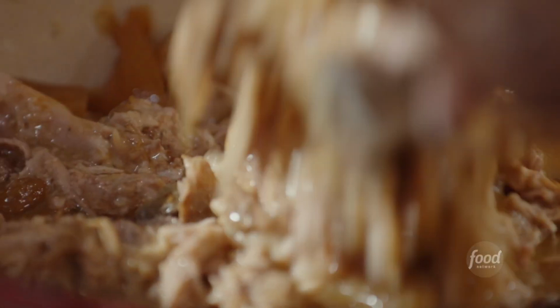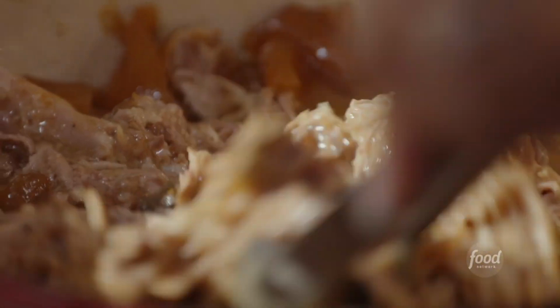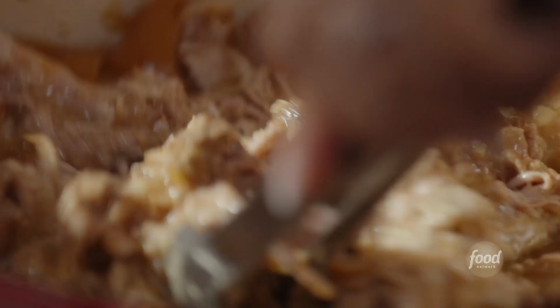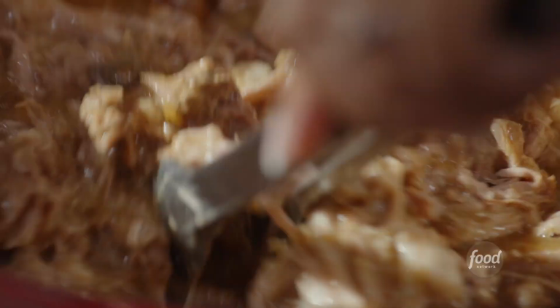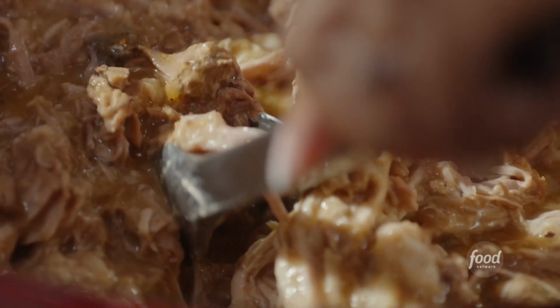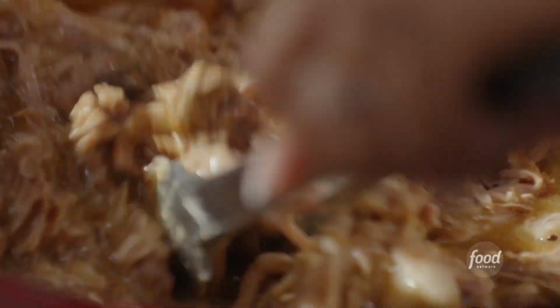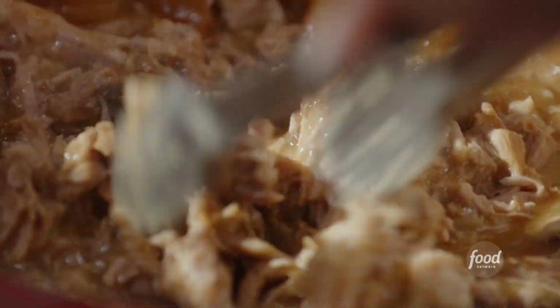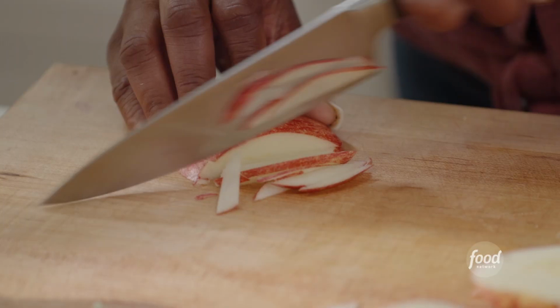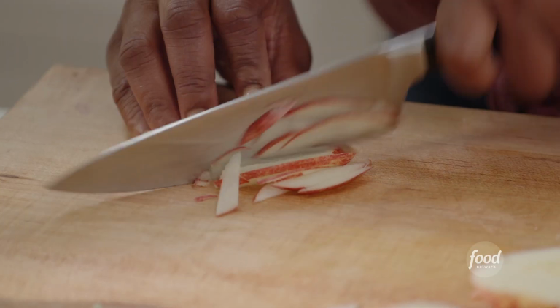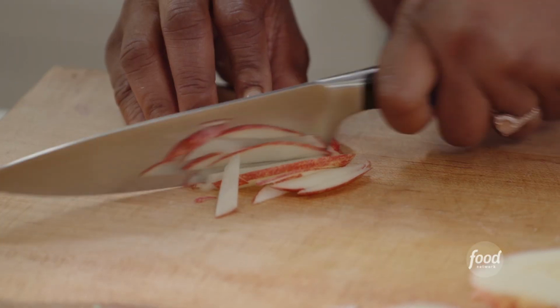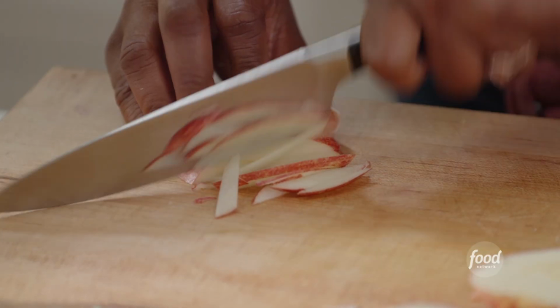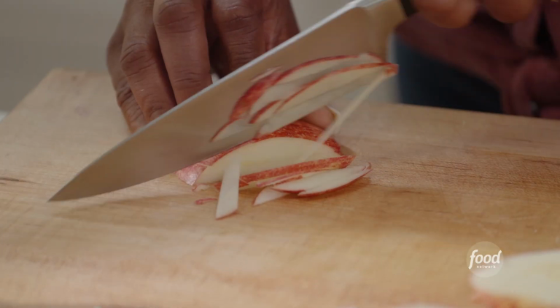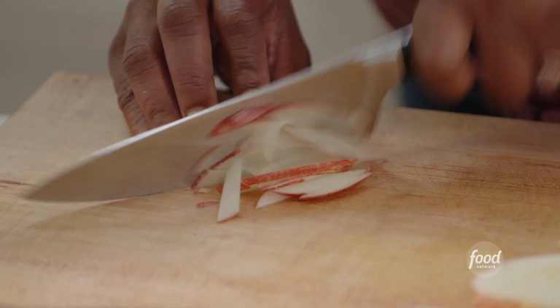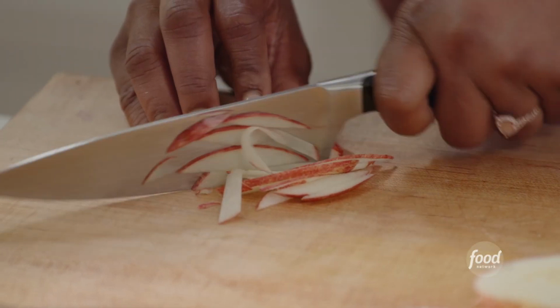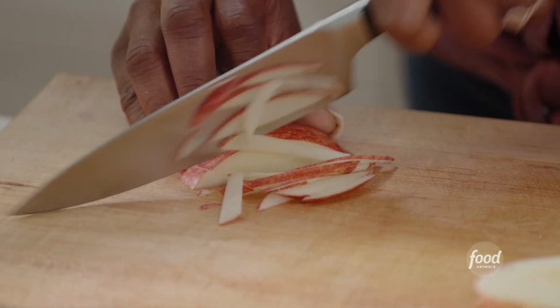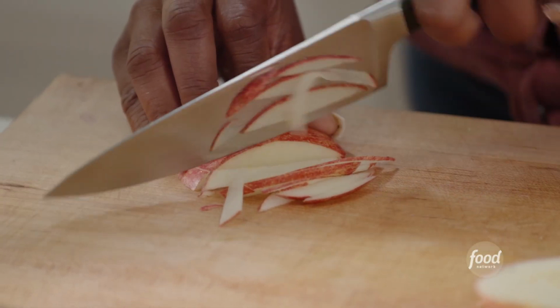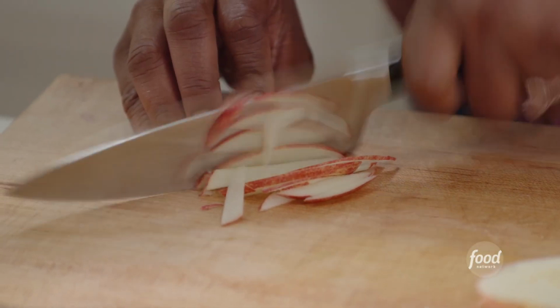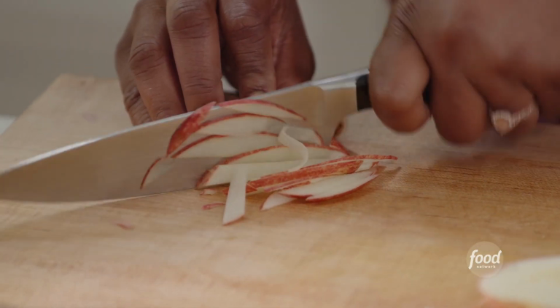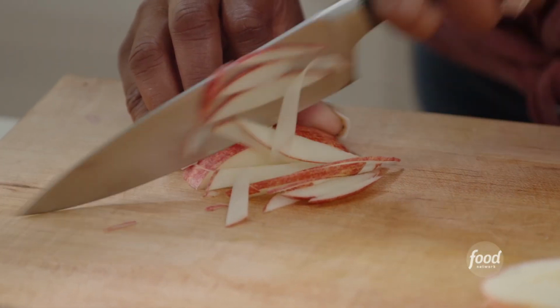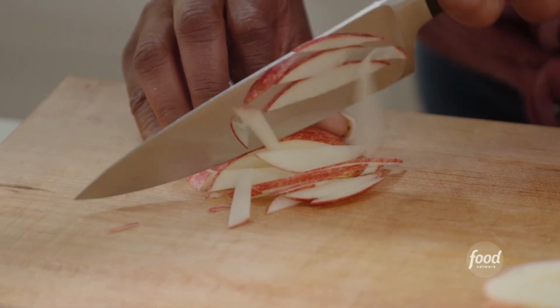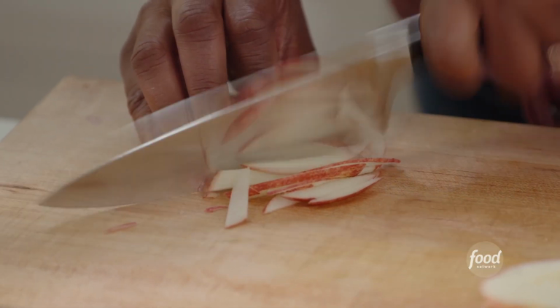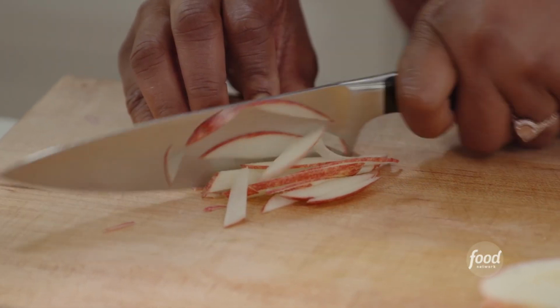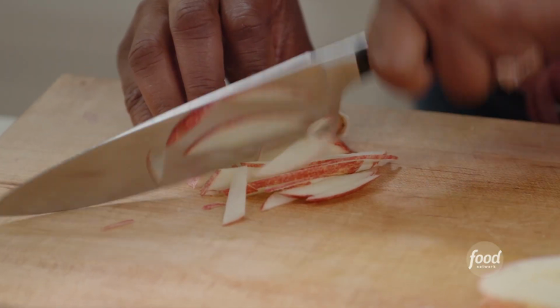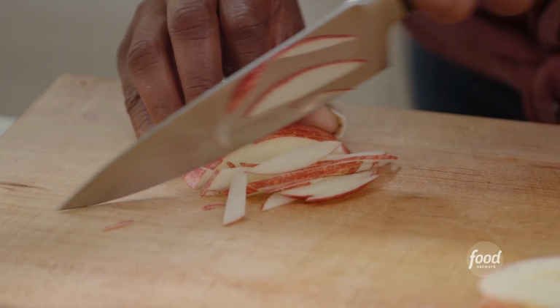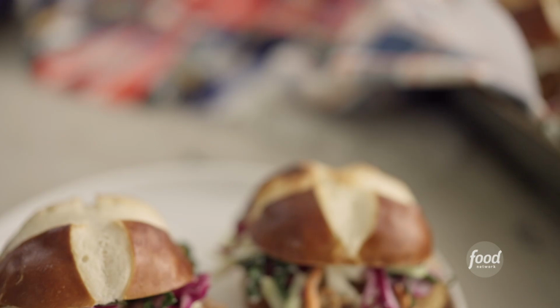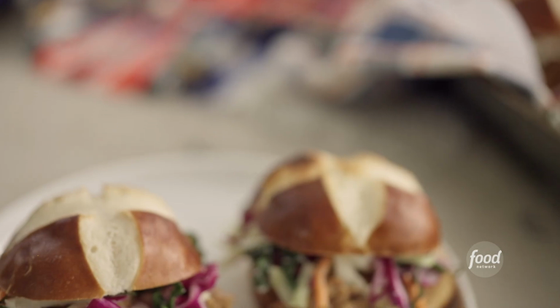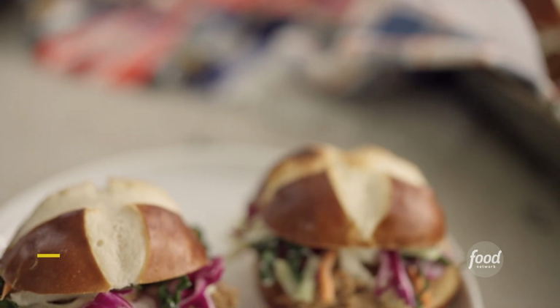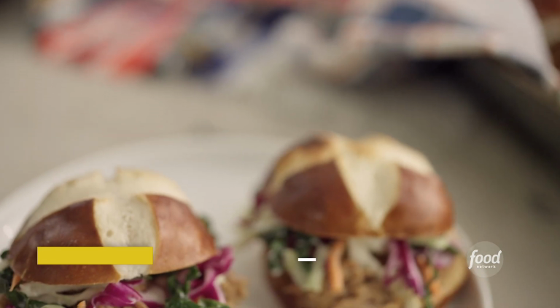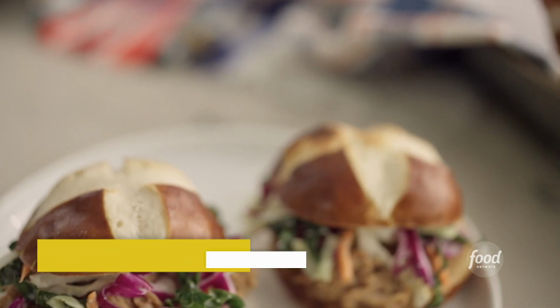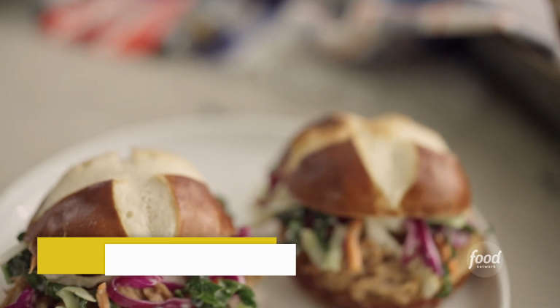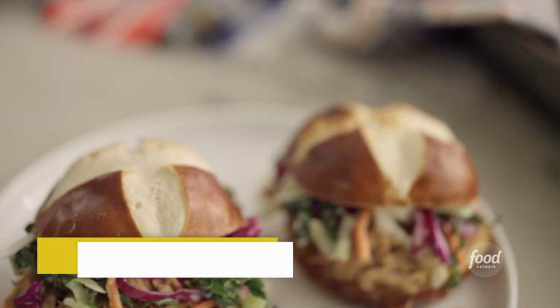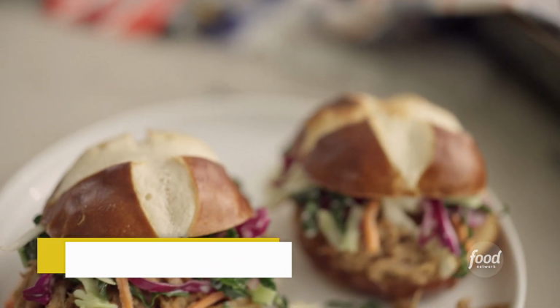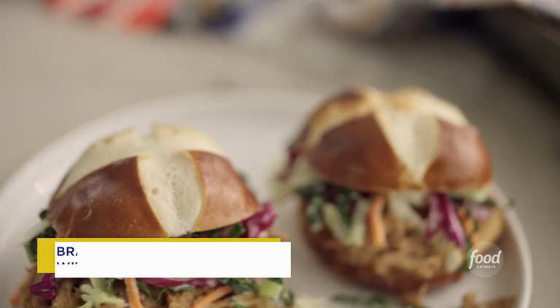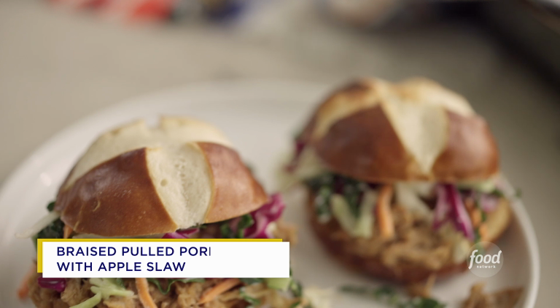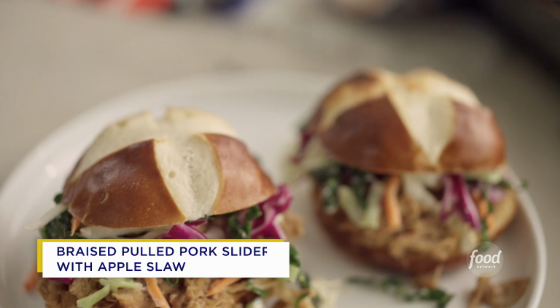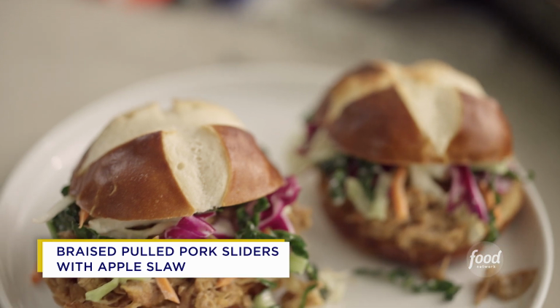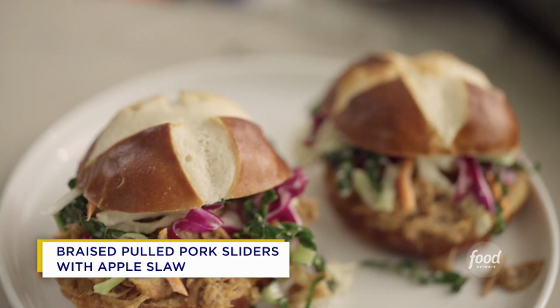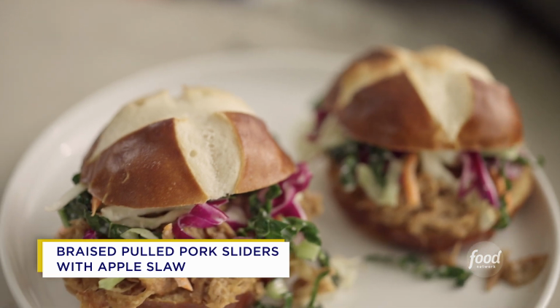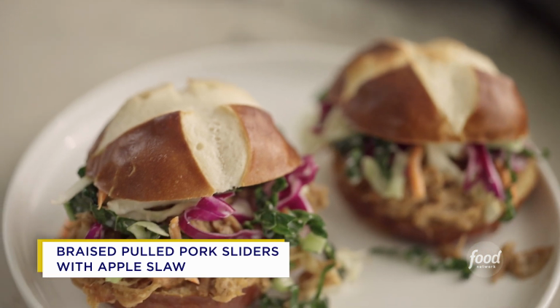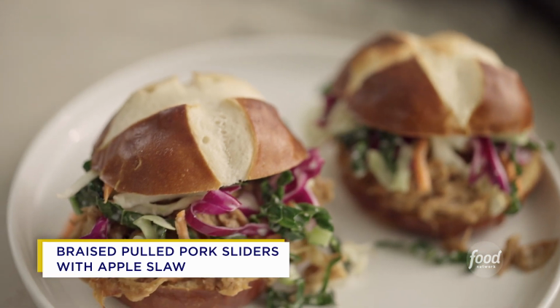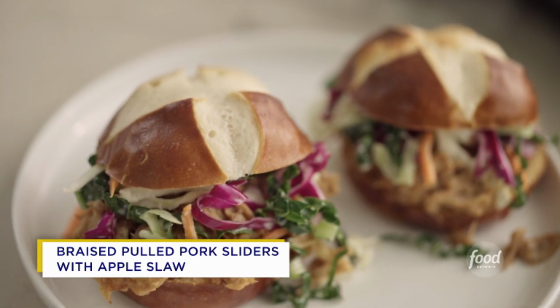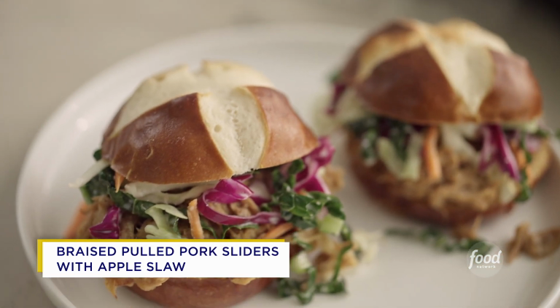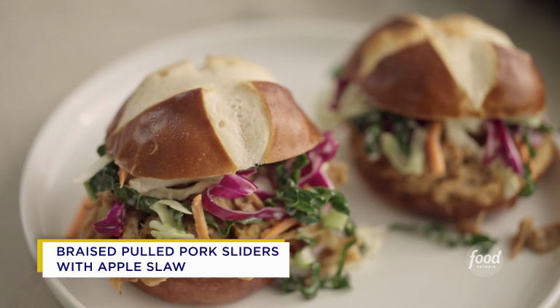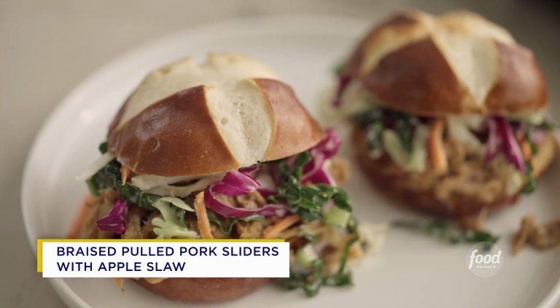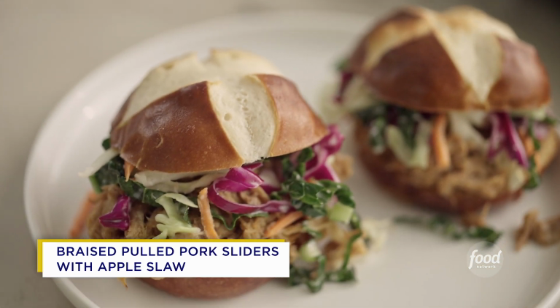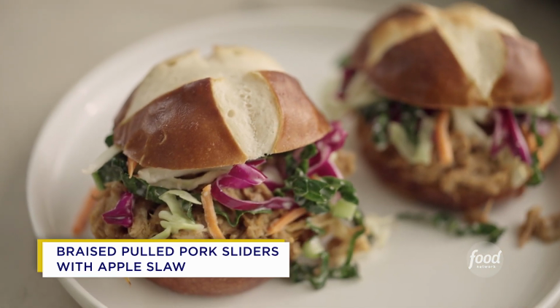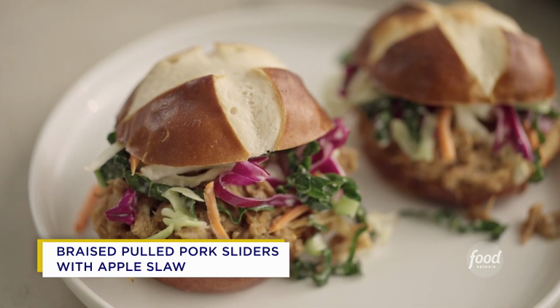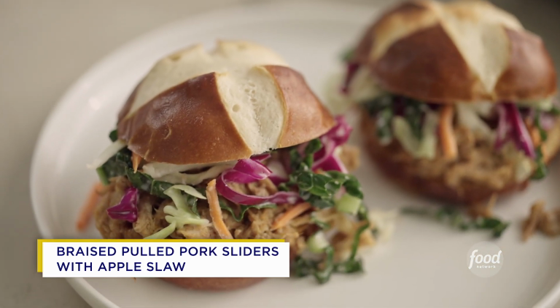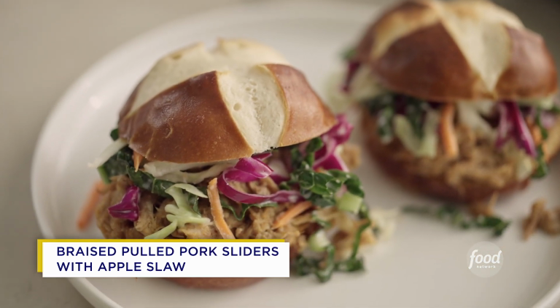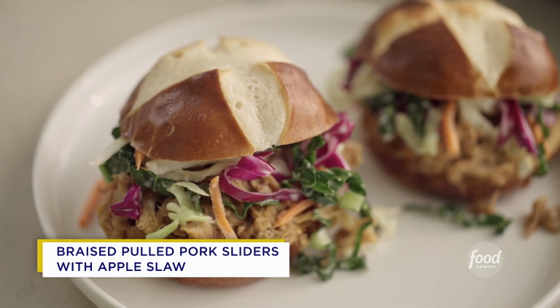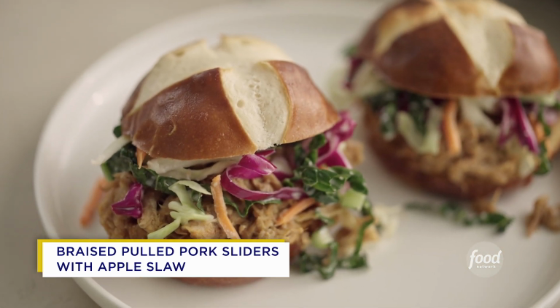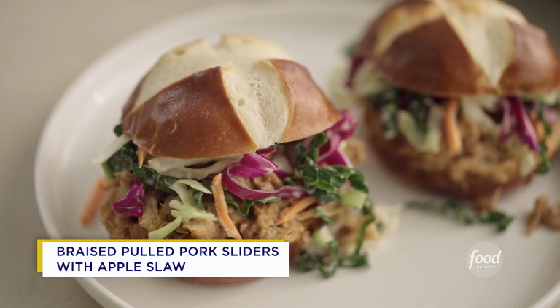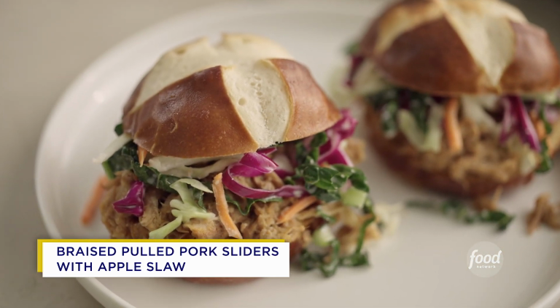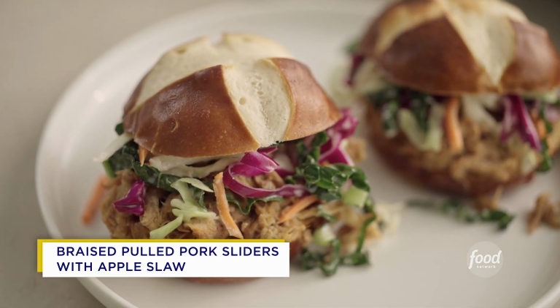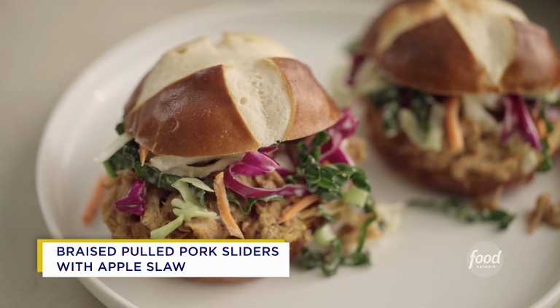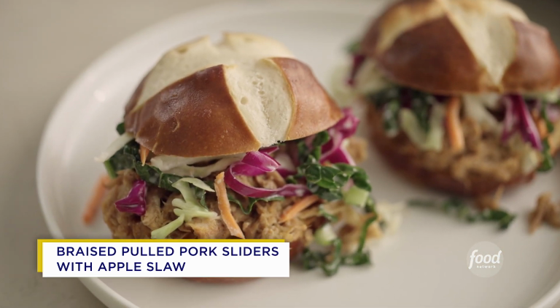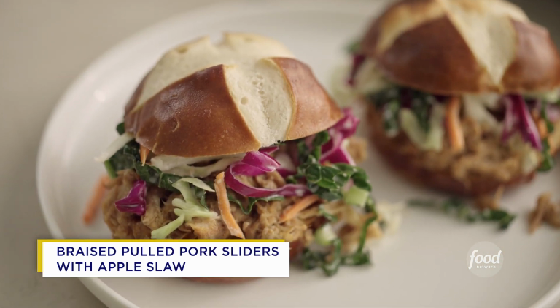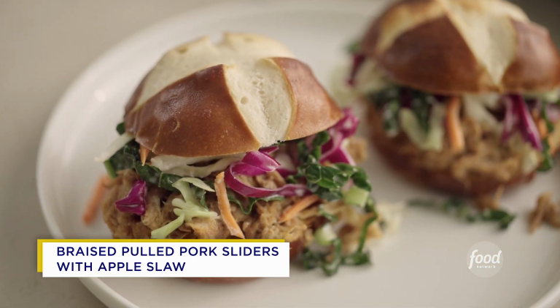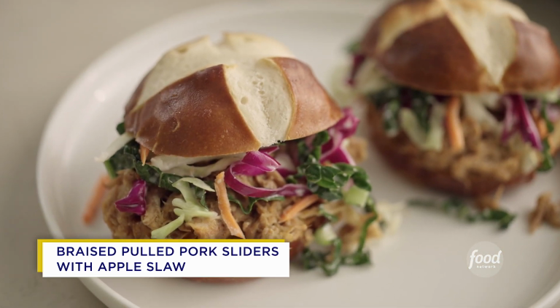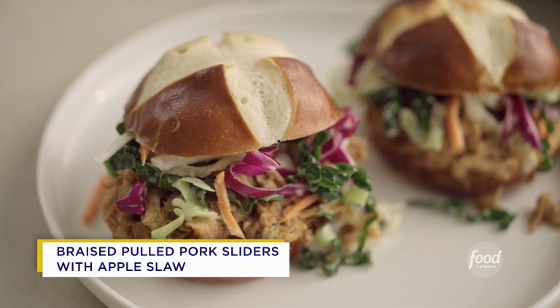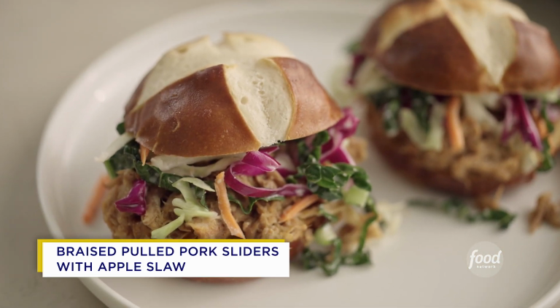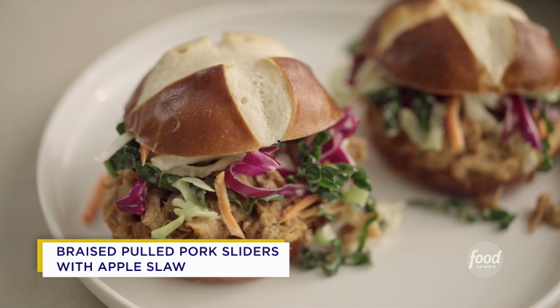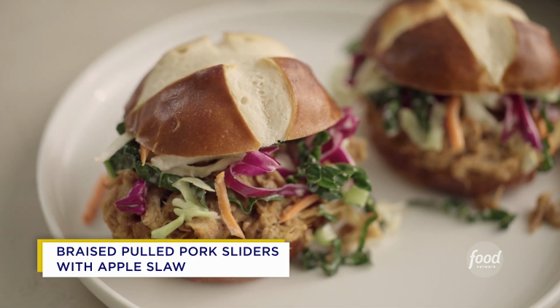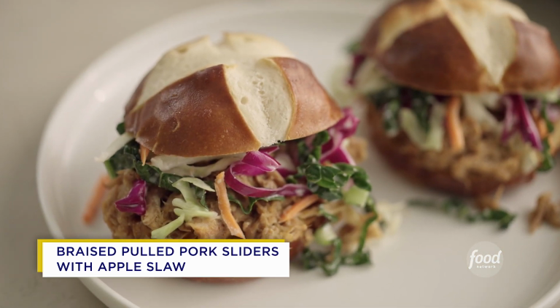Pork and apples go hand in hand. I am getting started on my pulled pork sliders with an apple slaw on top.